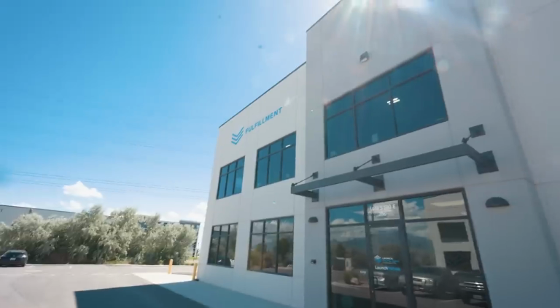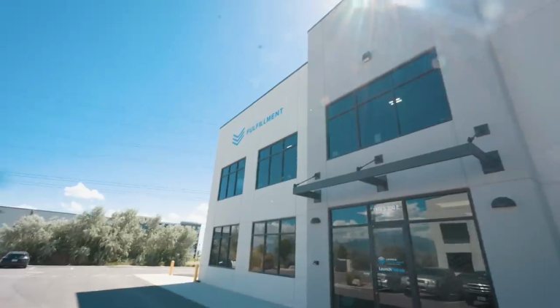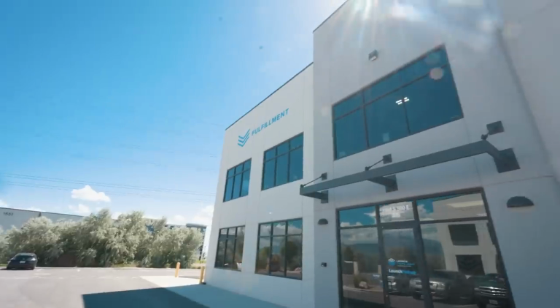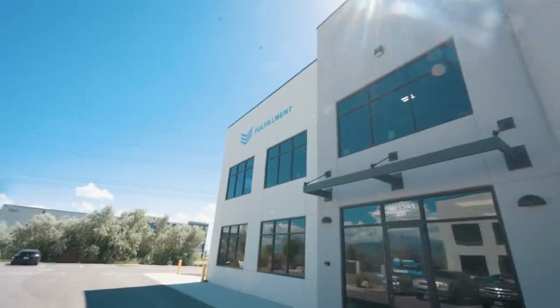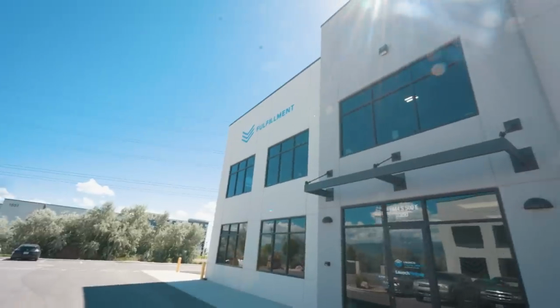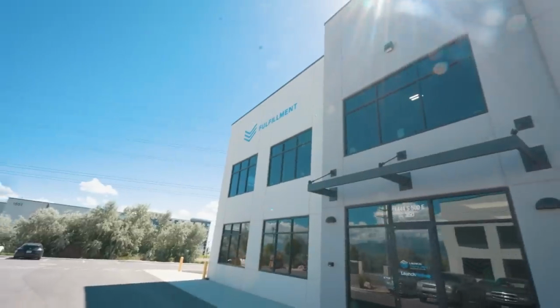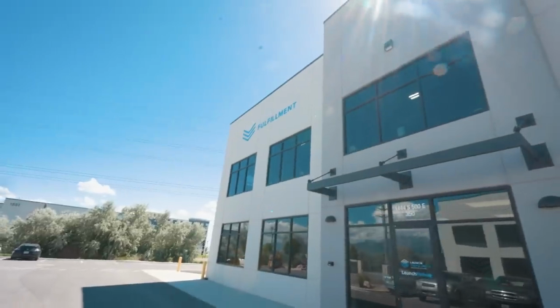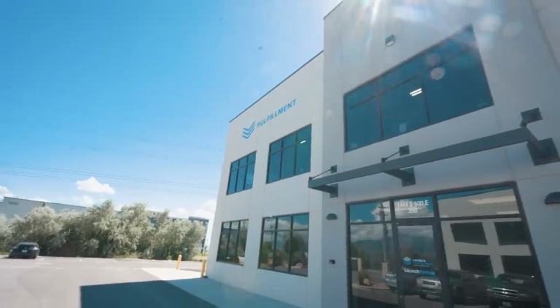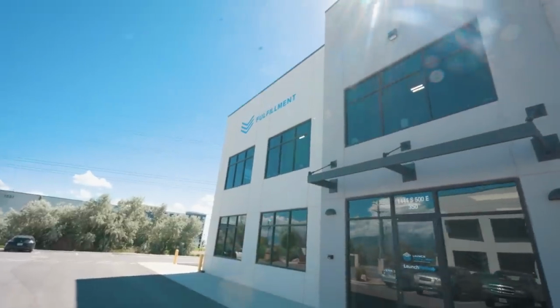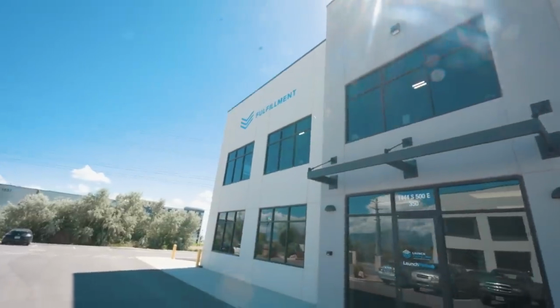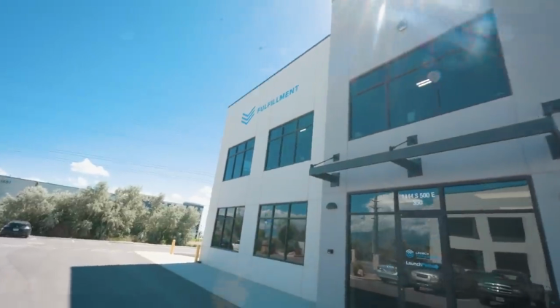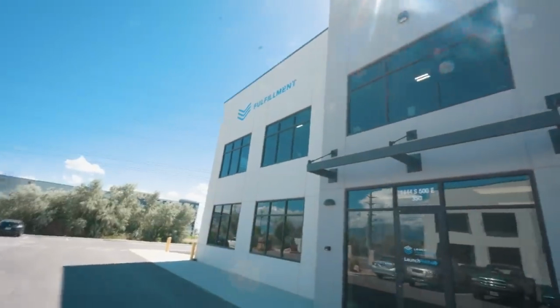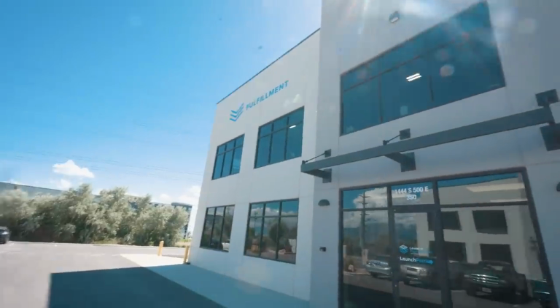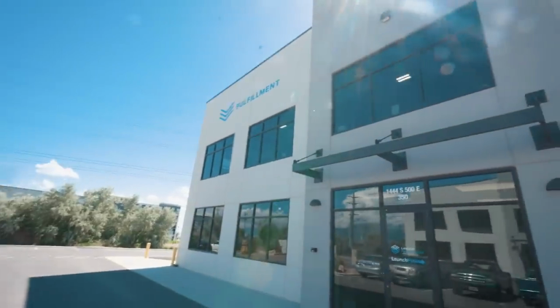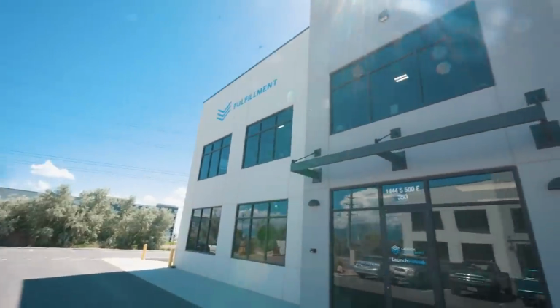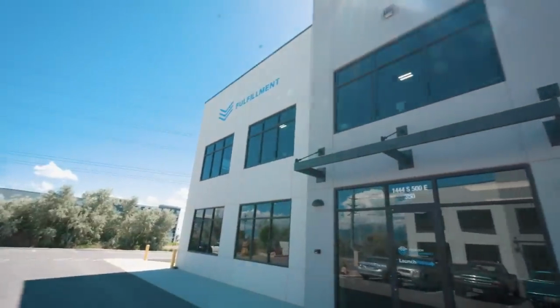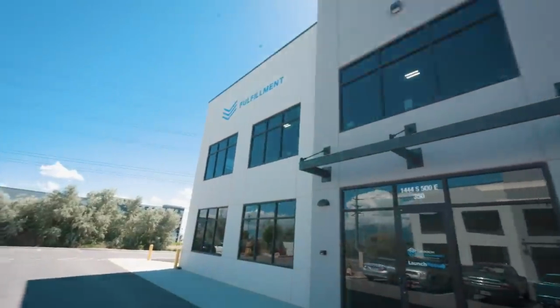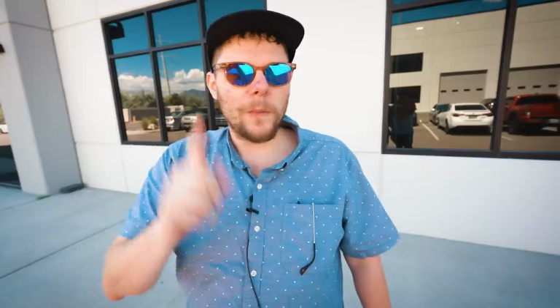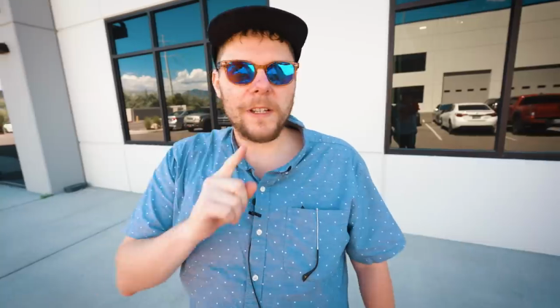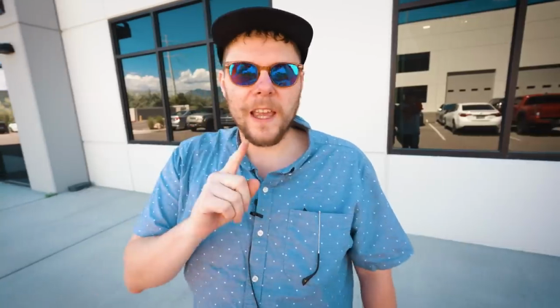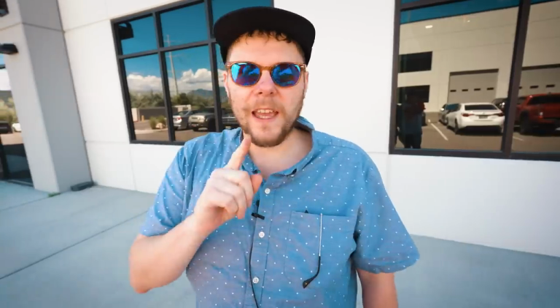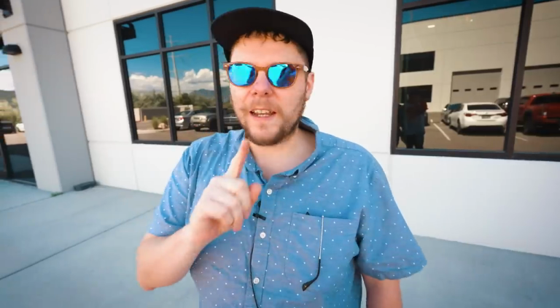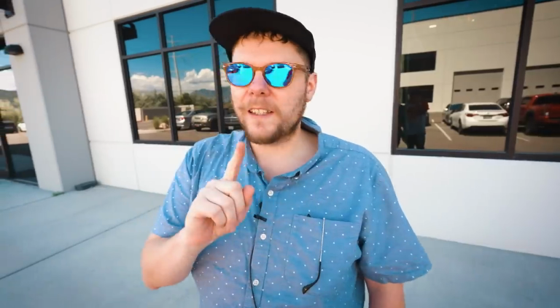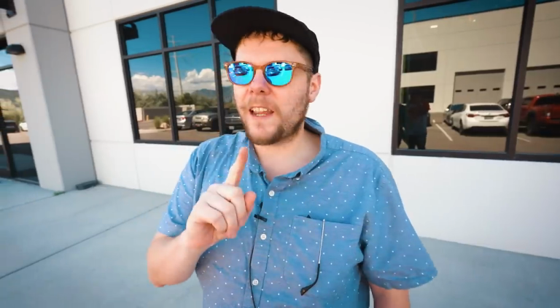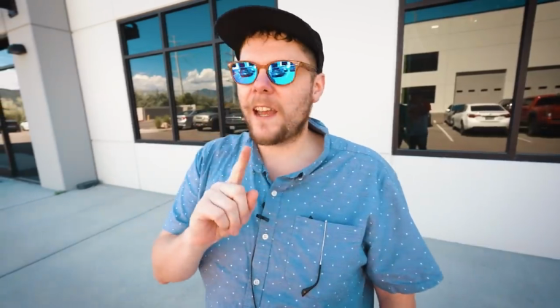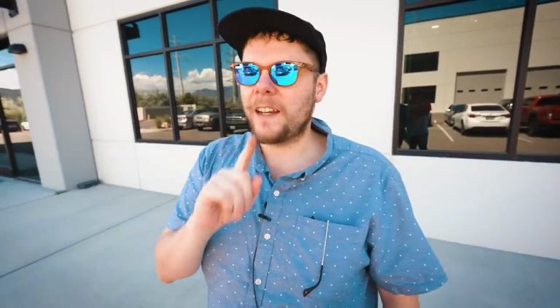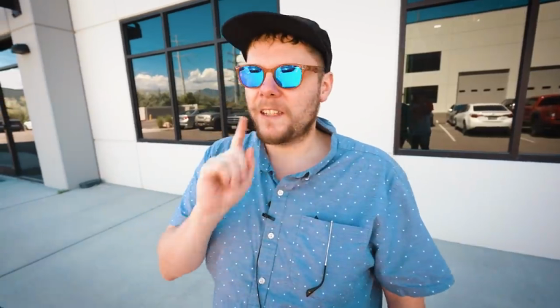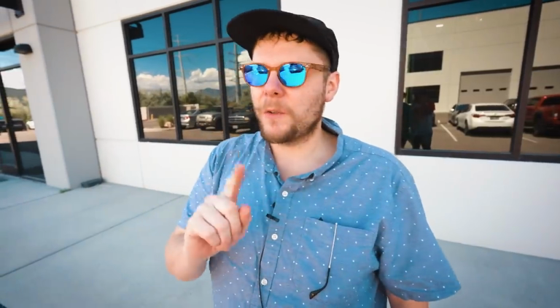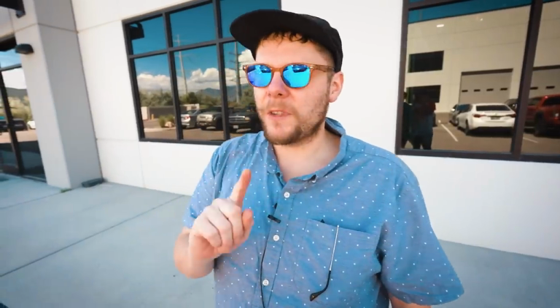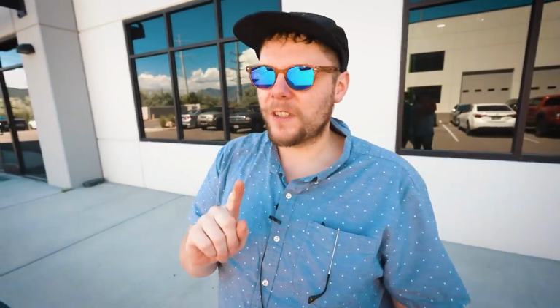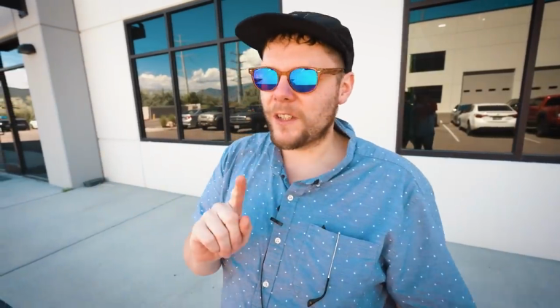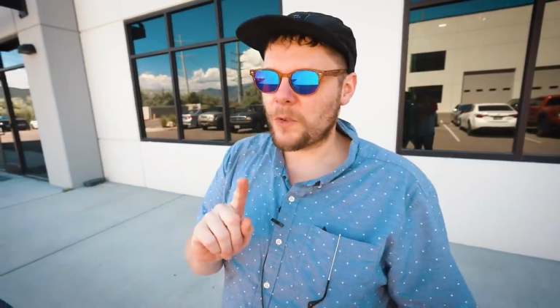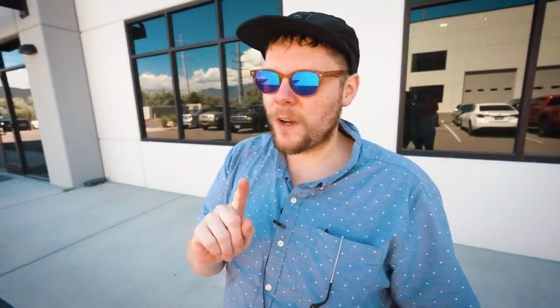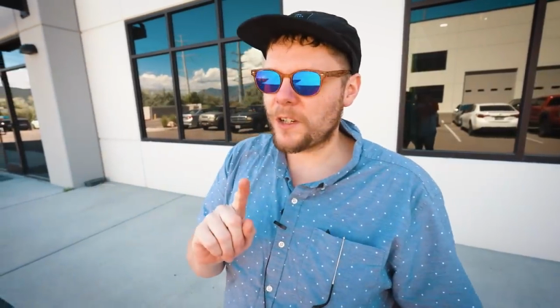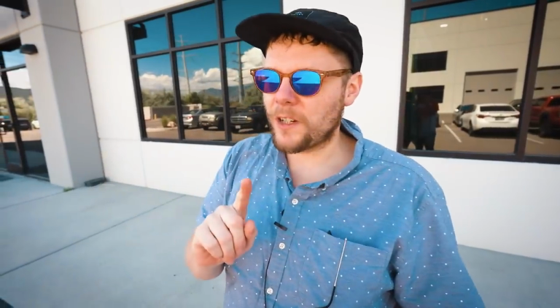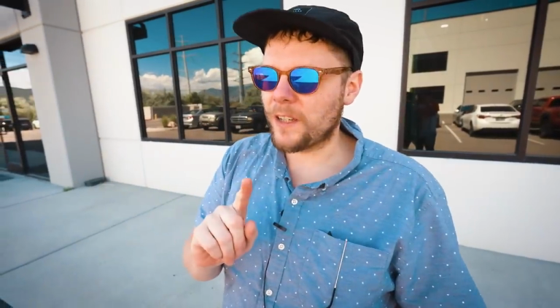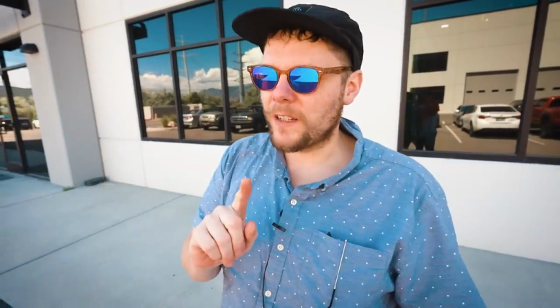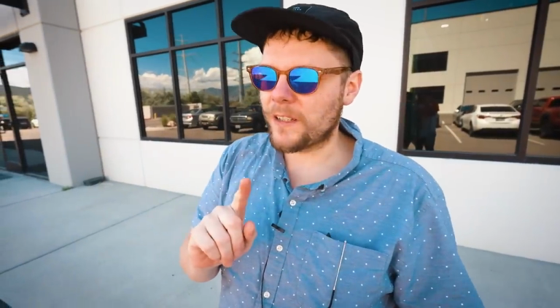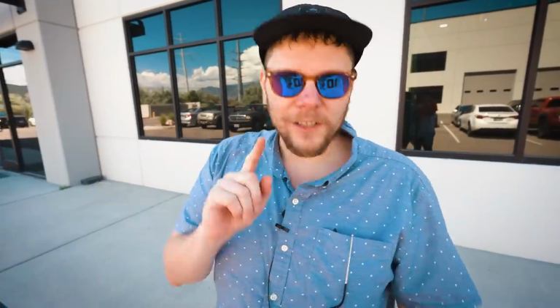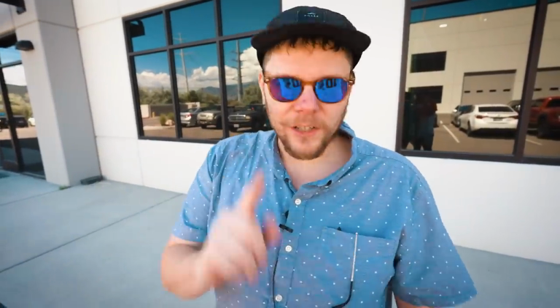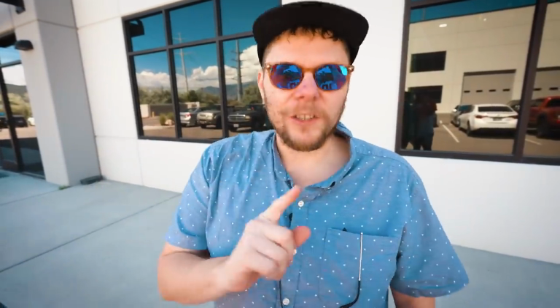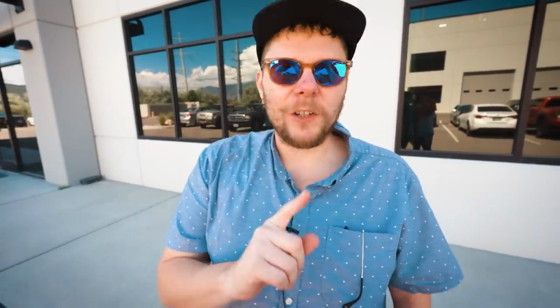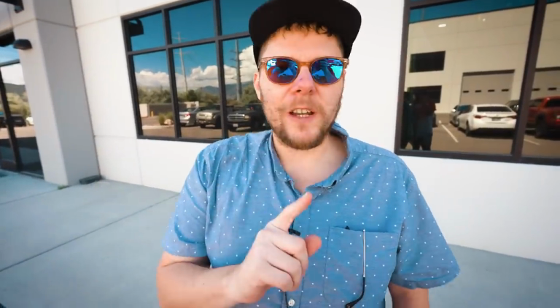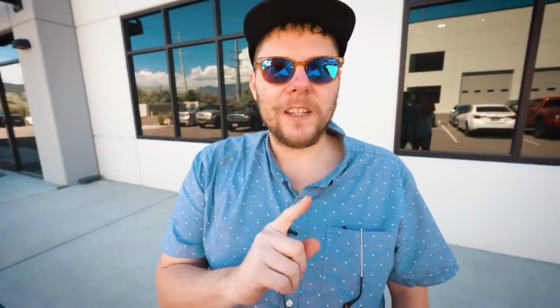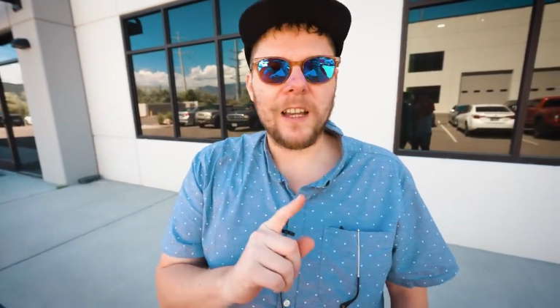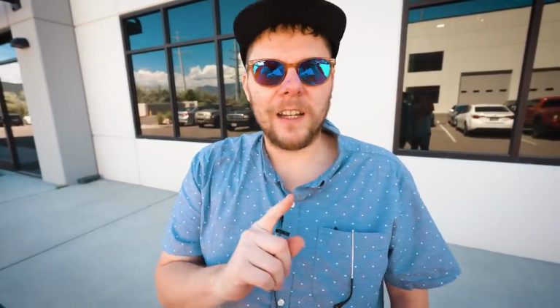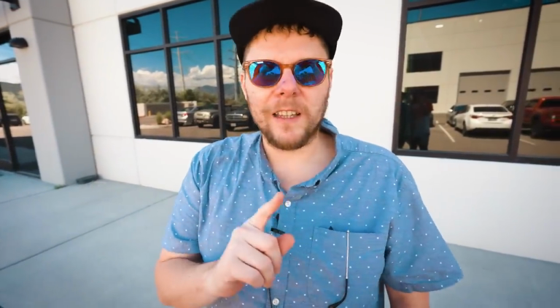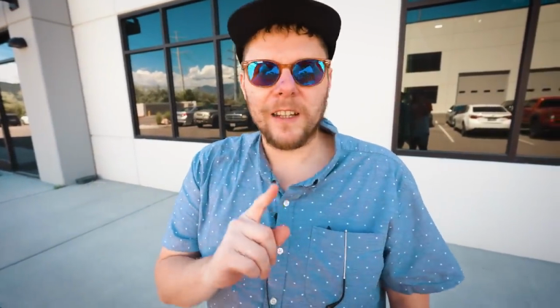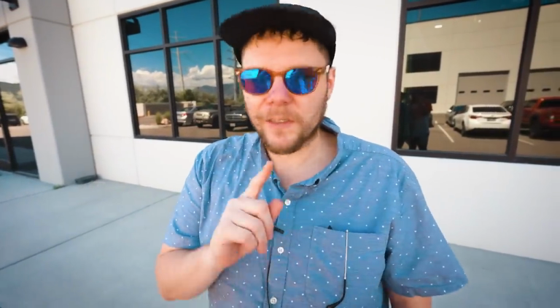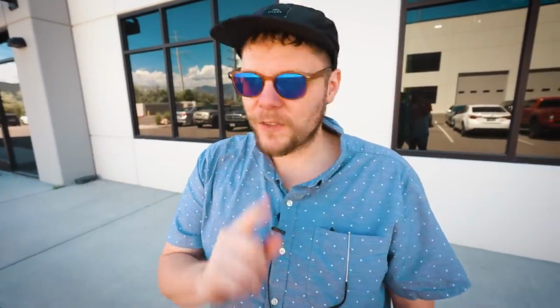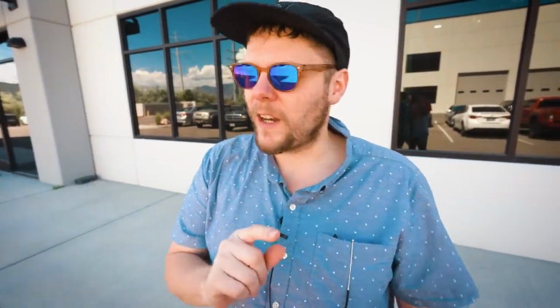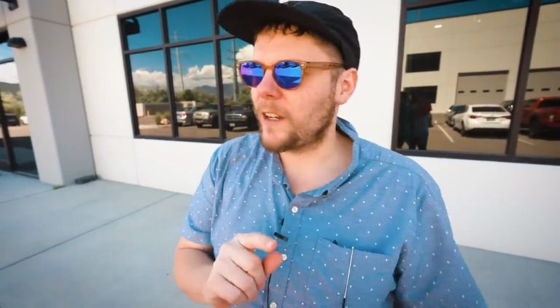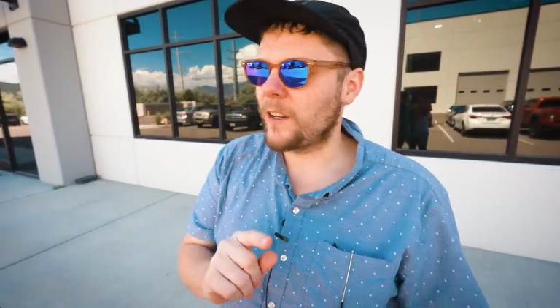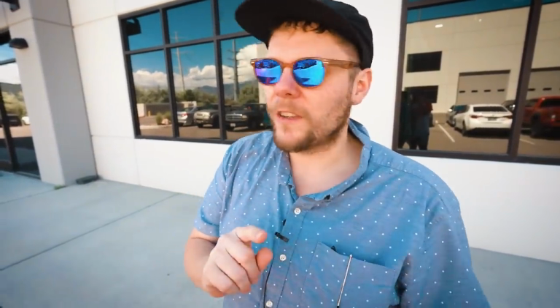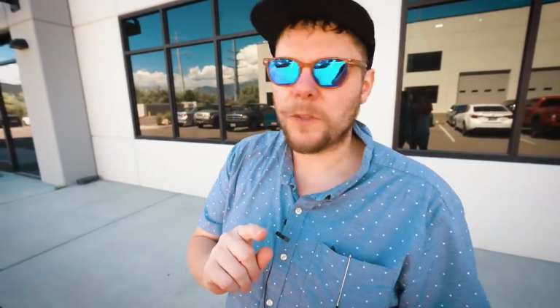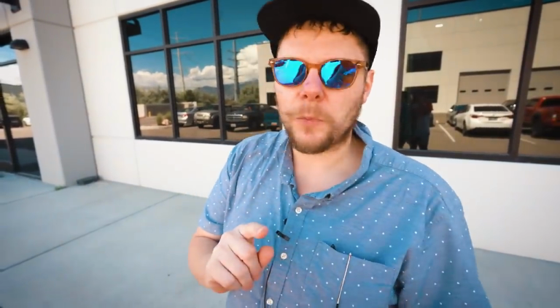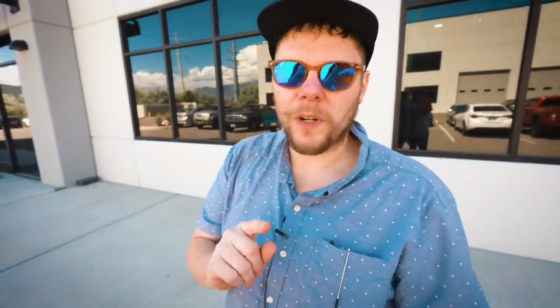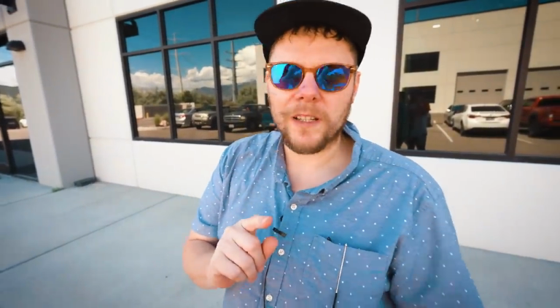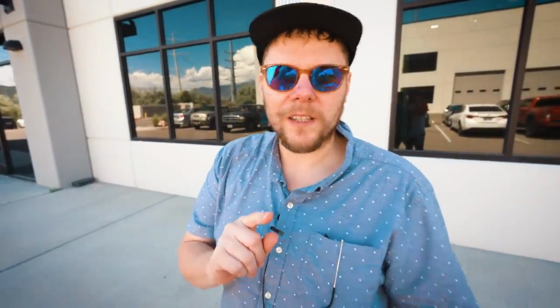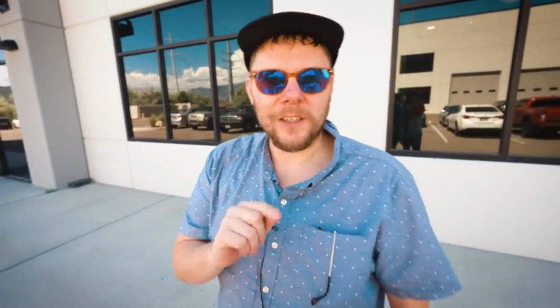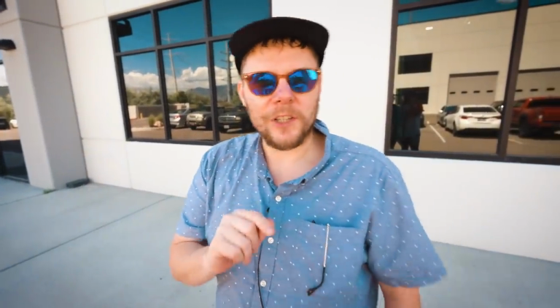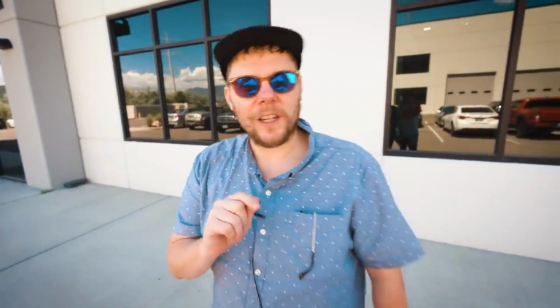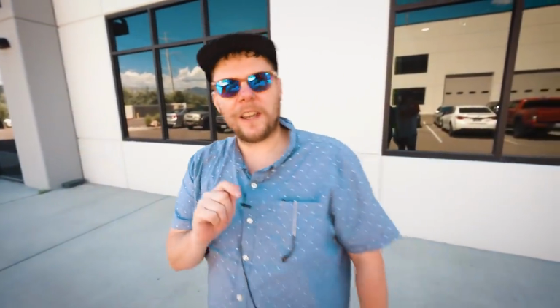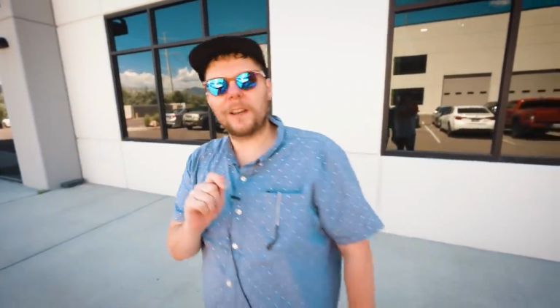This is my fulfillment facility. We're about to head inside and see what the situation is and start the crazy gauntlet of signing all these prints. Let's check it out.